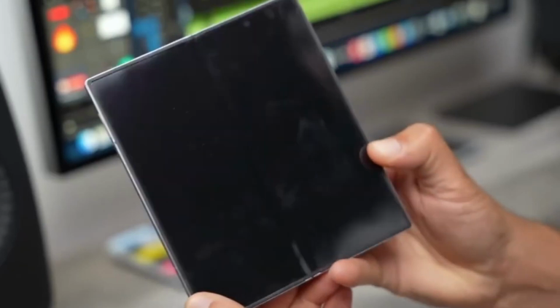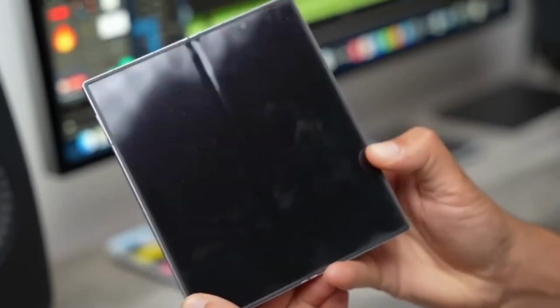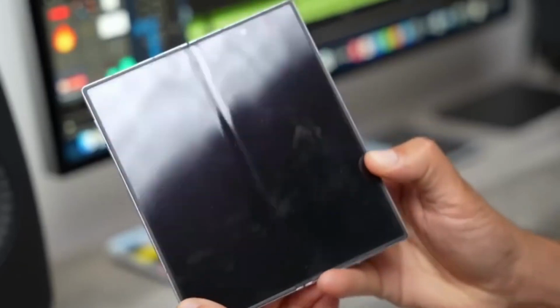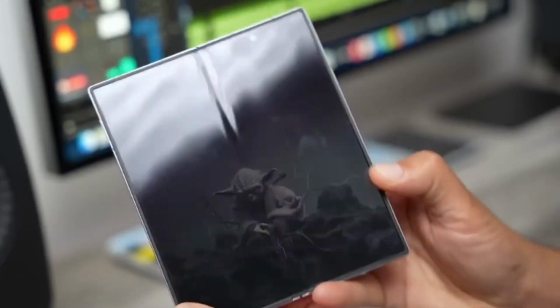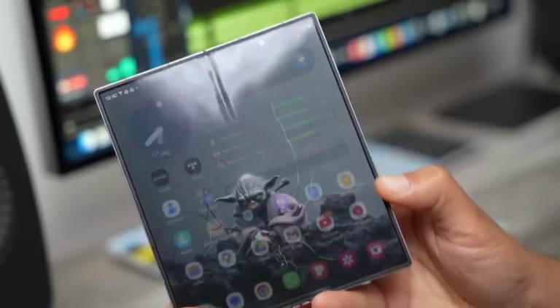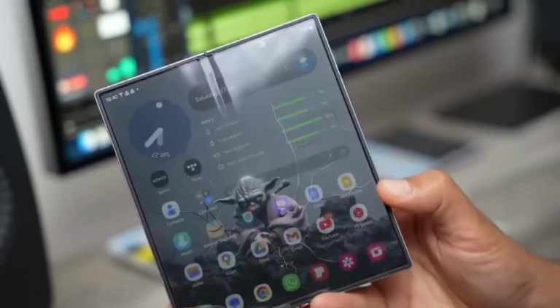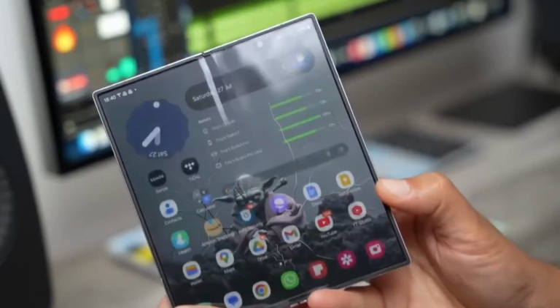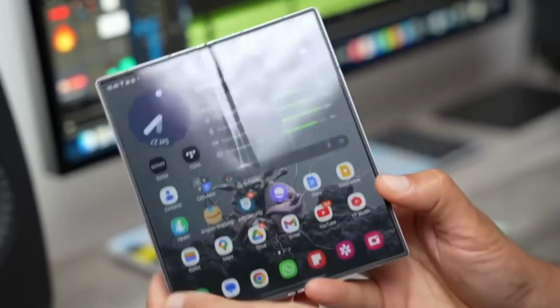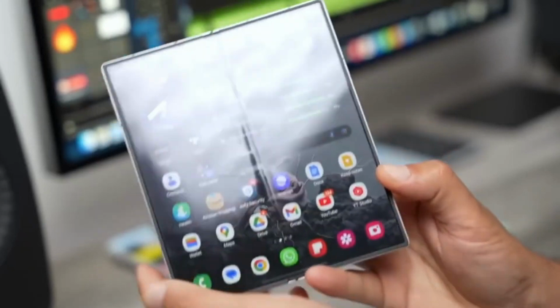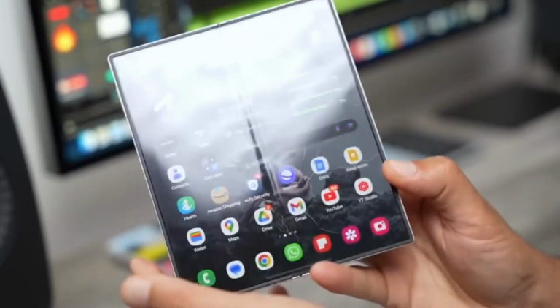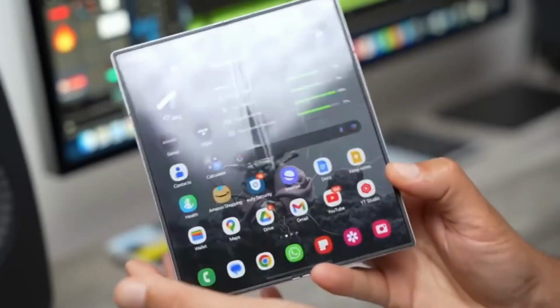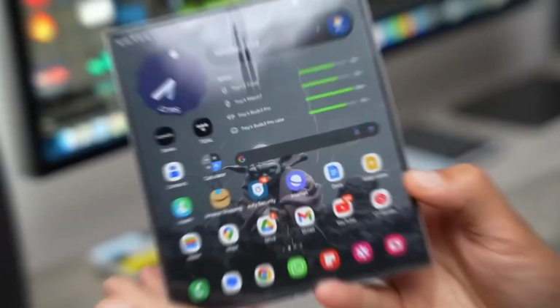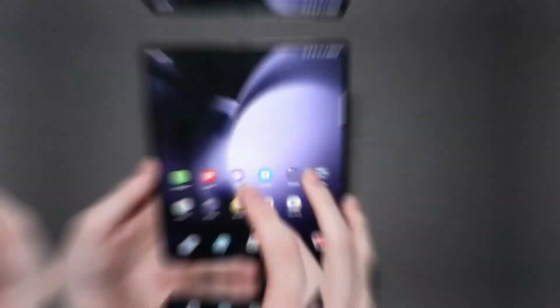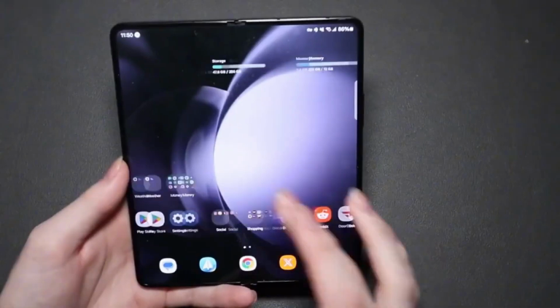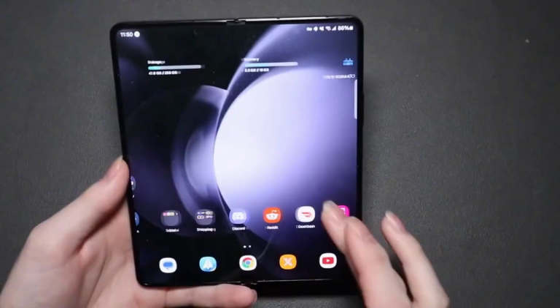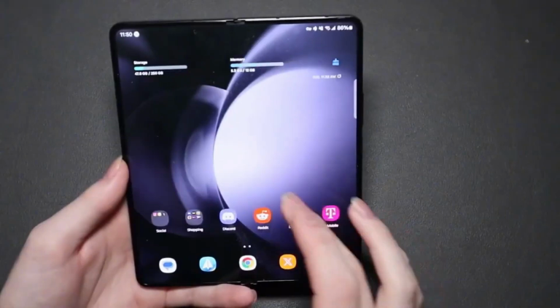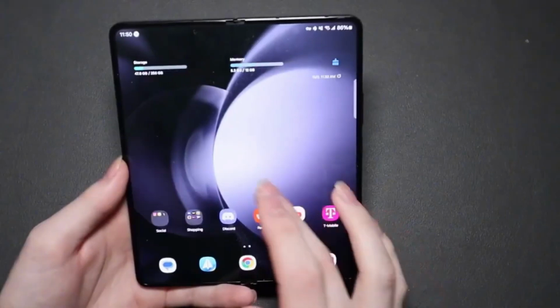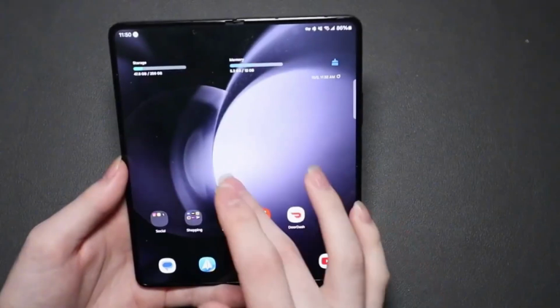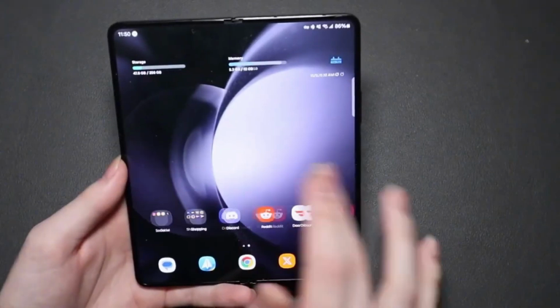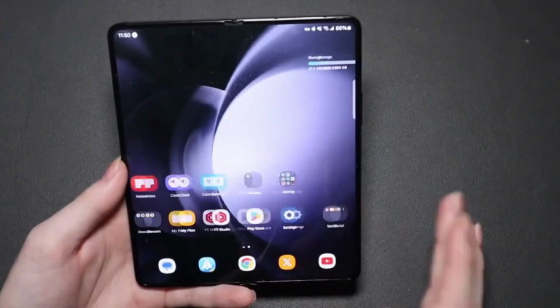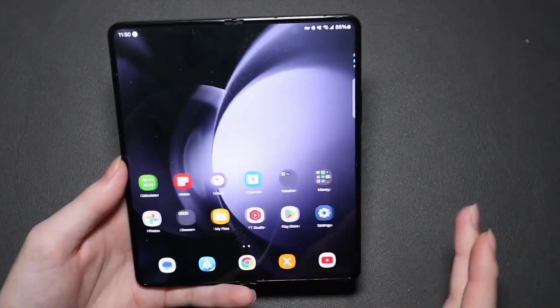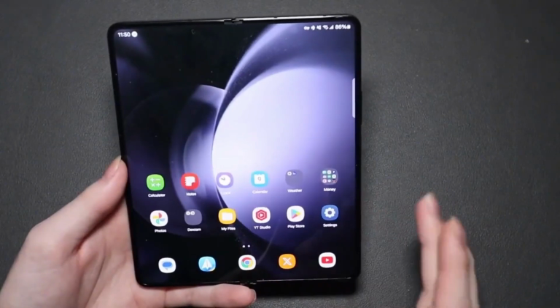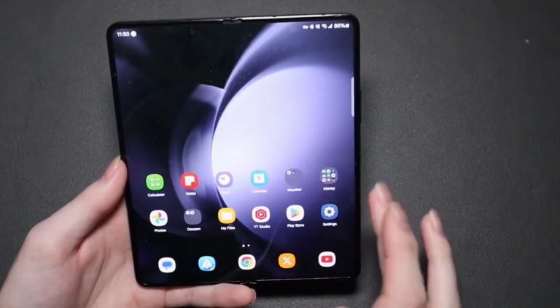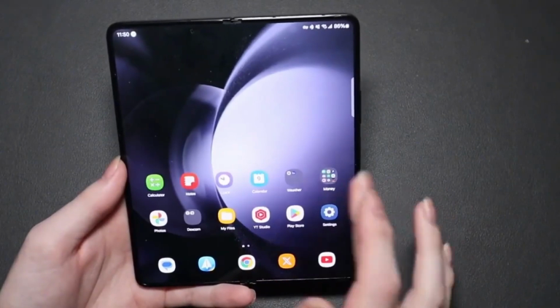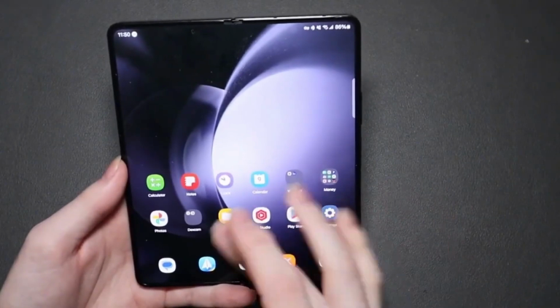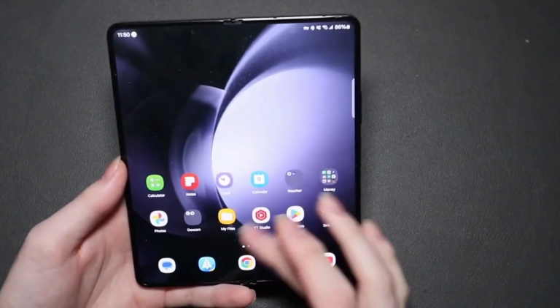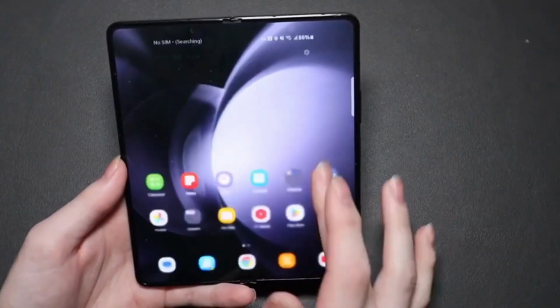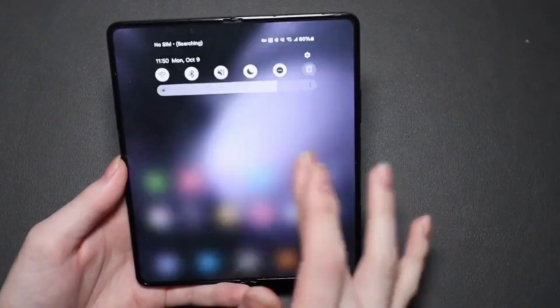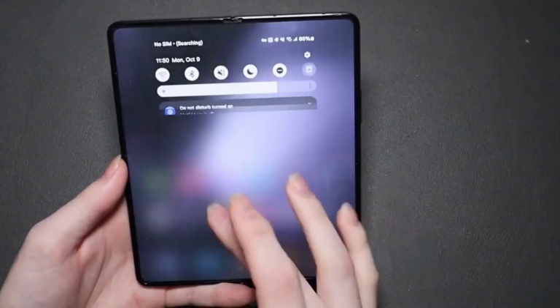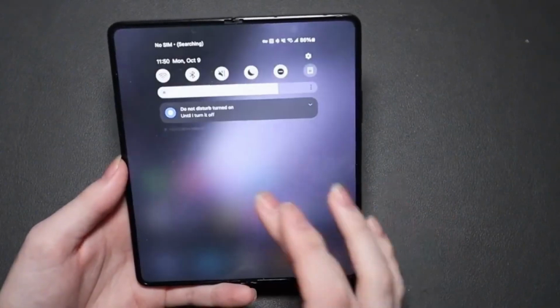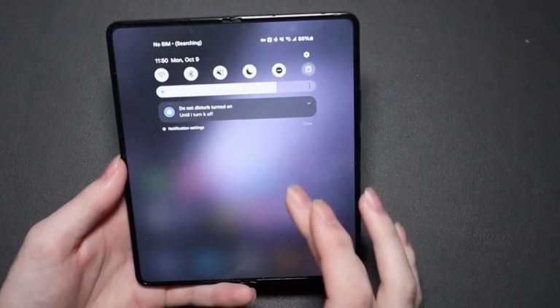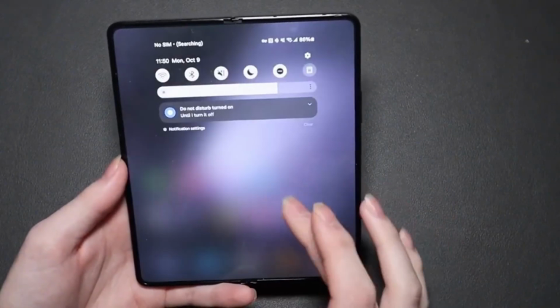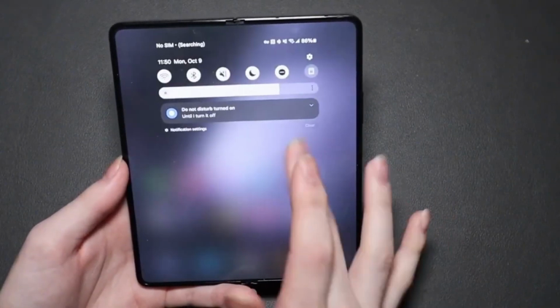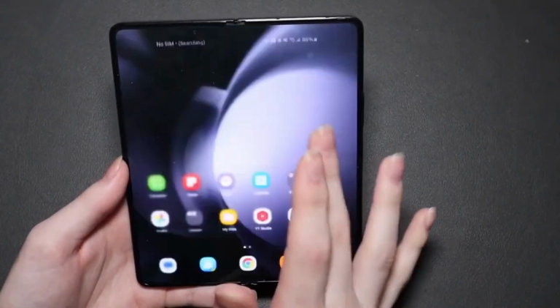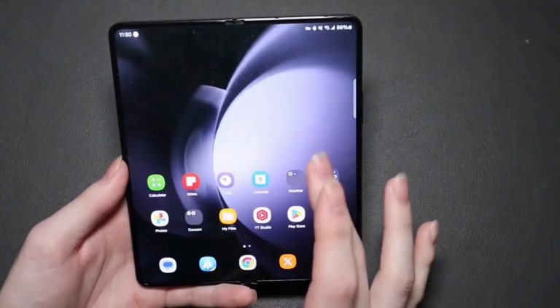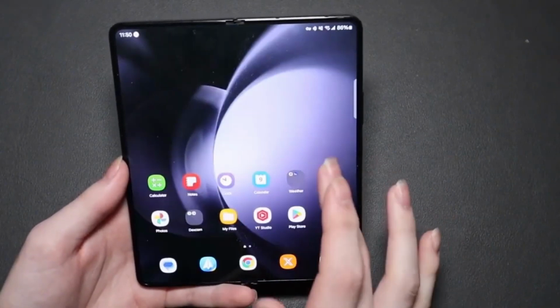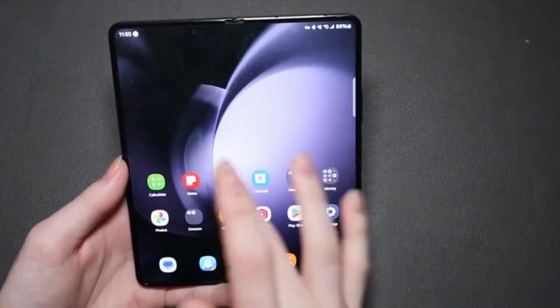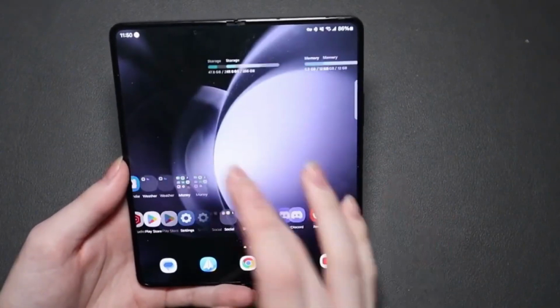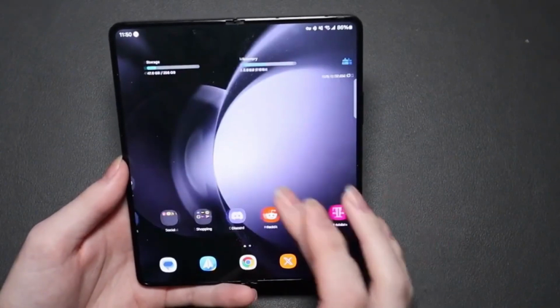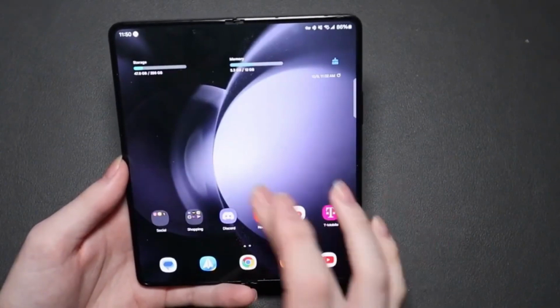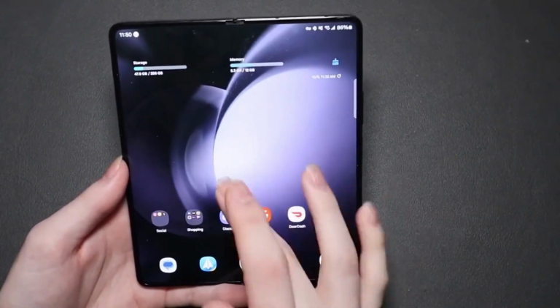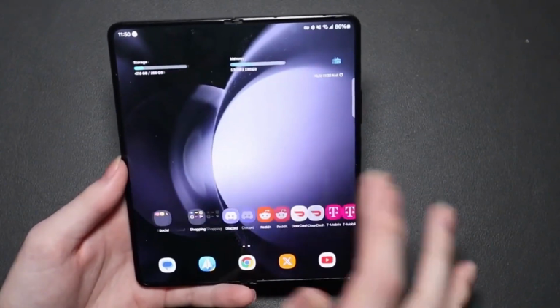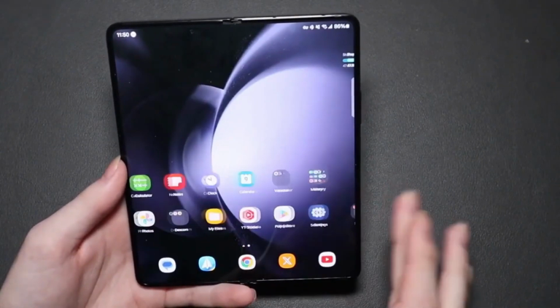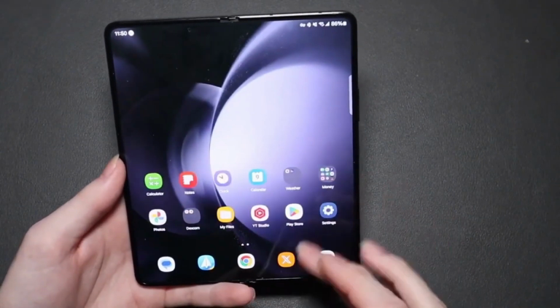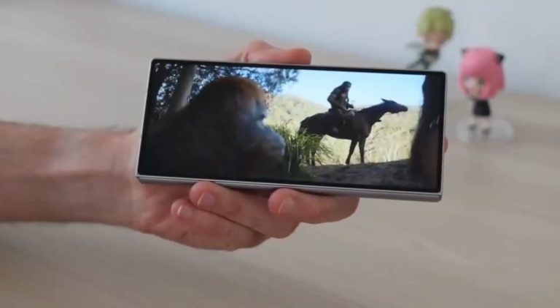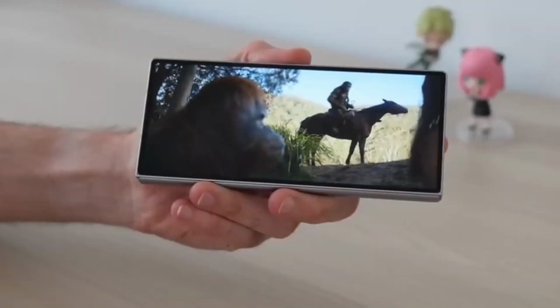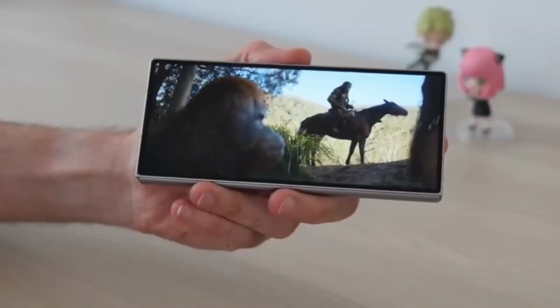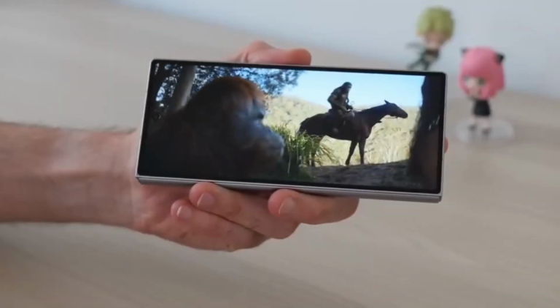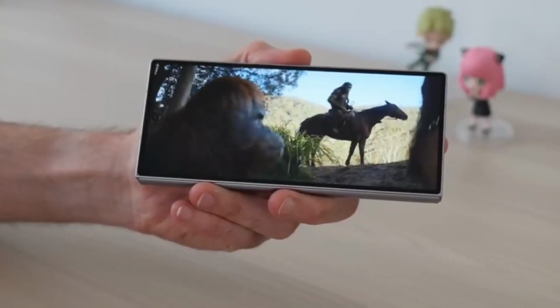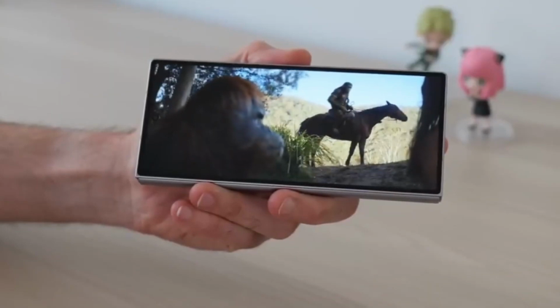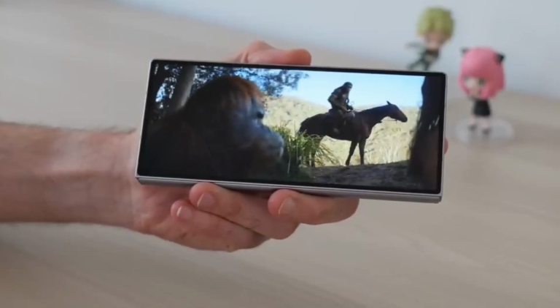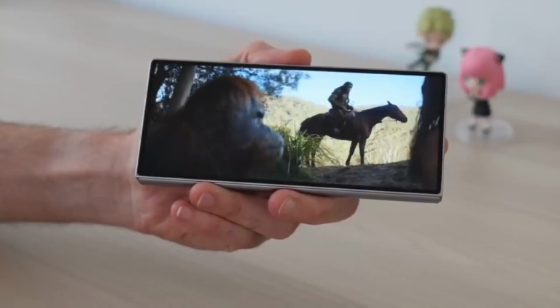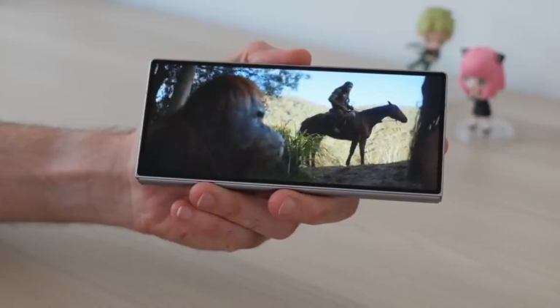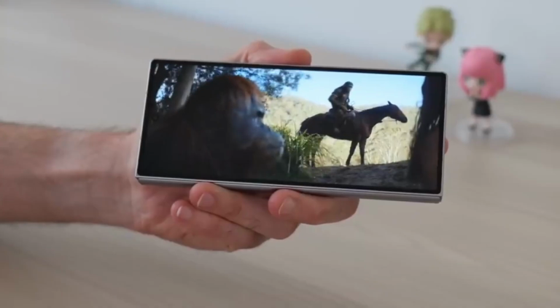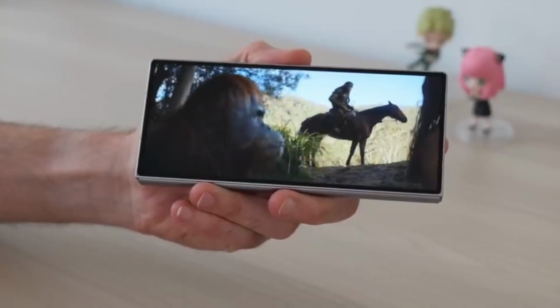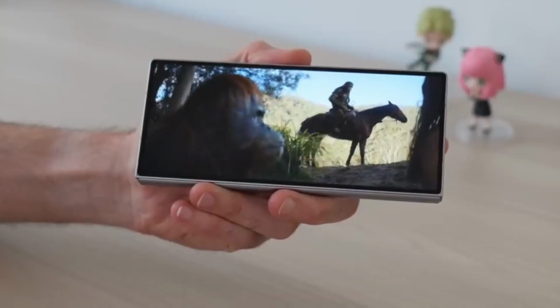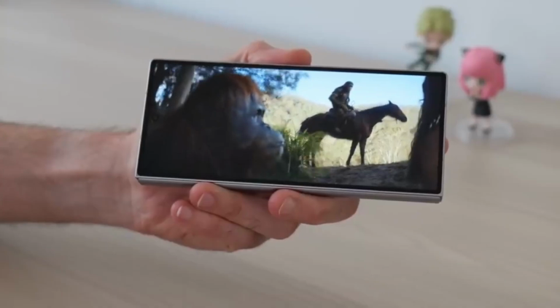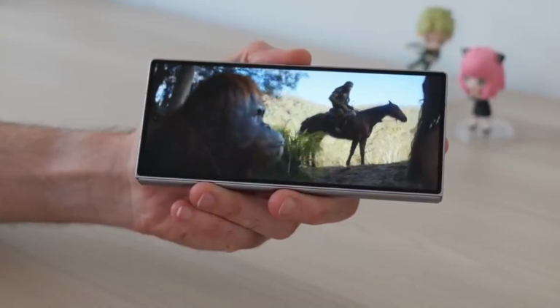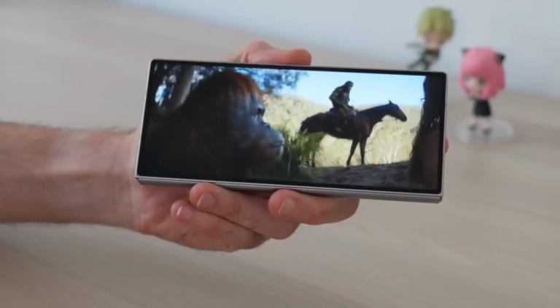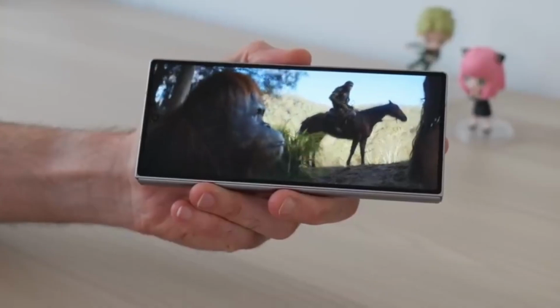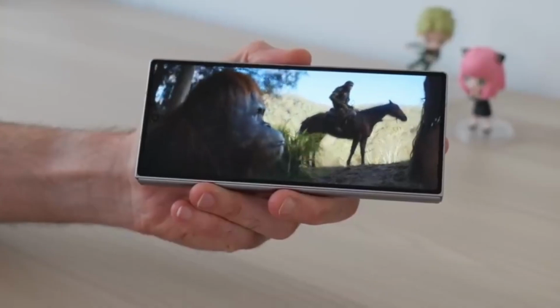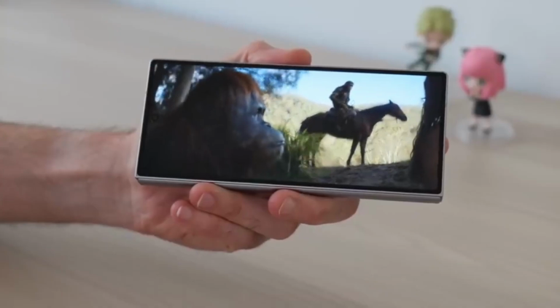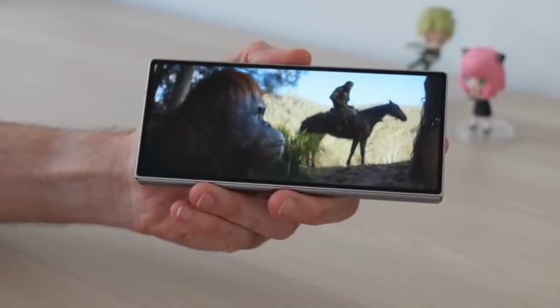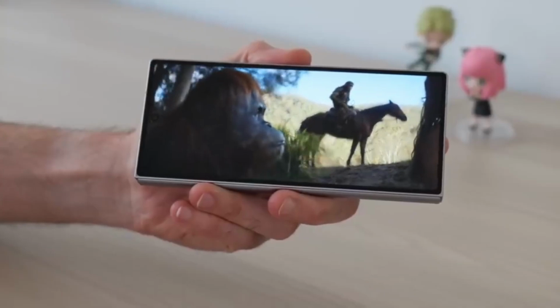Samsung fans and content creators, there's some exciting news on the horizon, especially if you love shooting high-quality videos with your Galaxy phone.